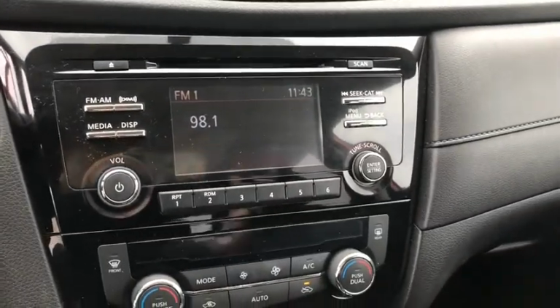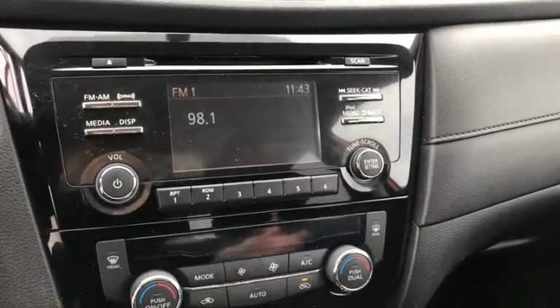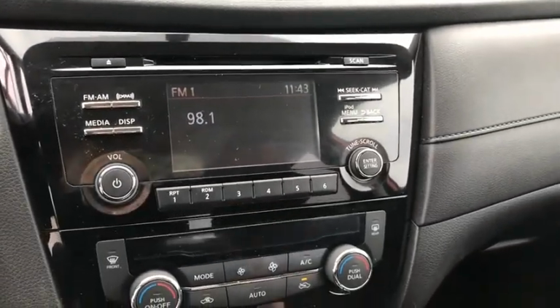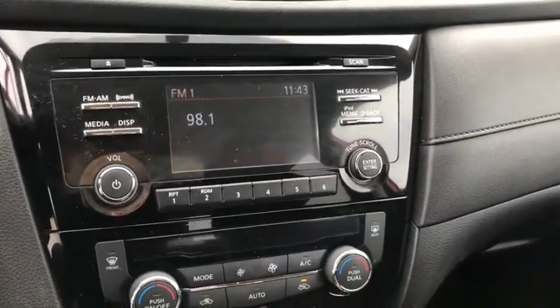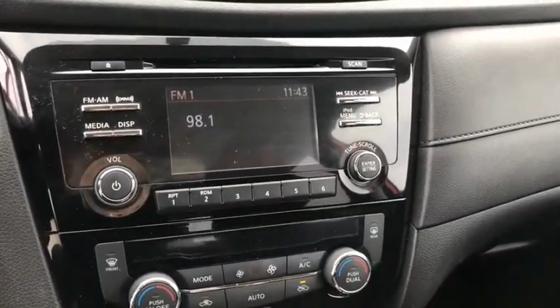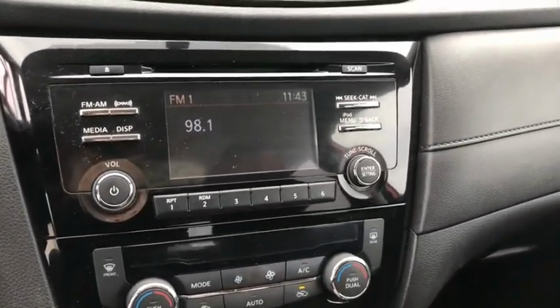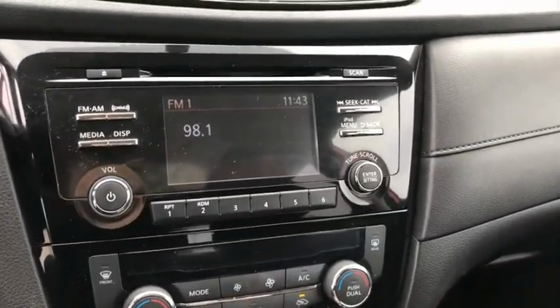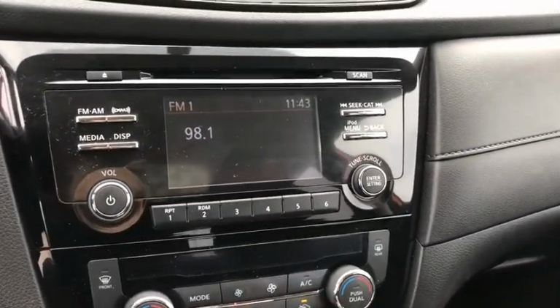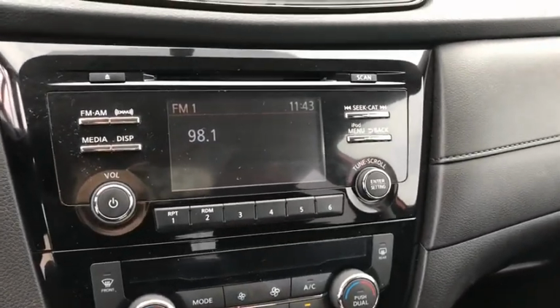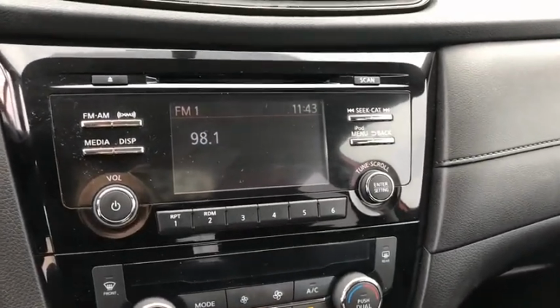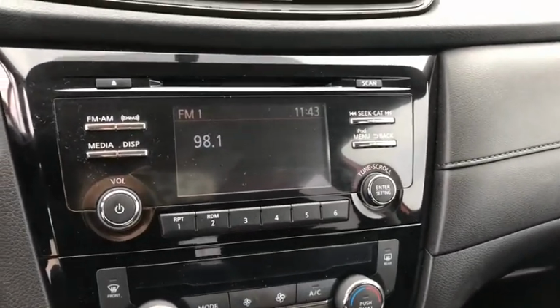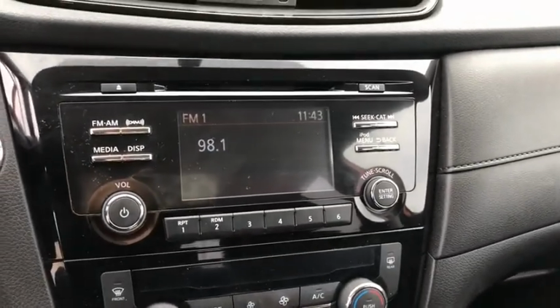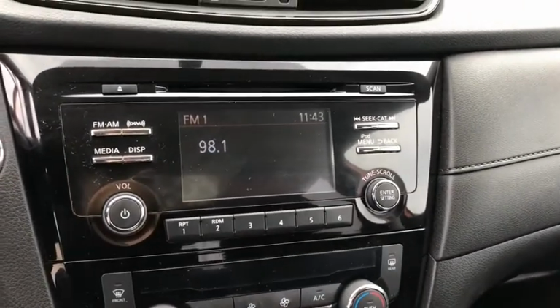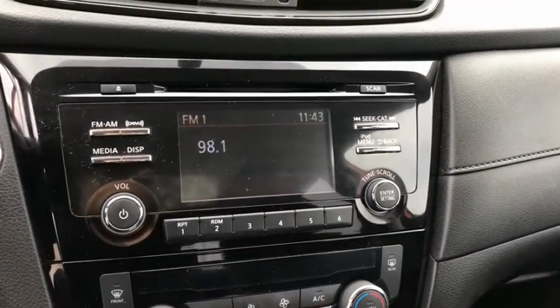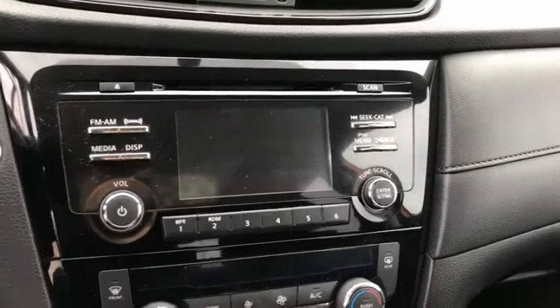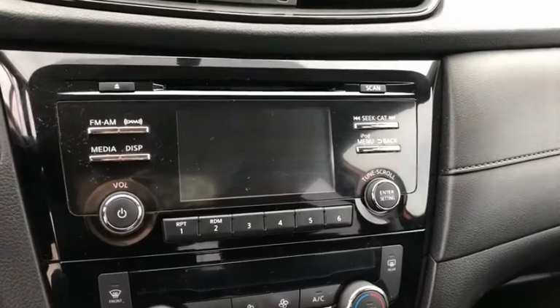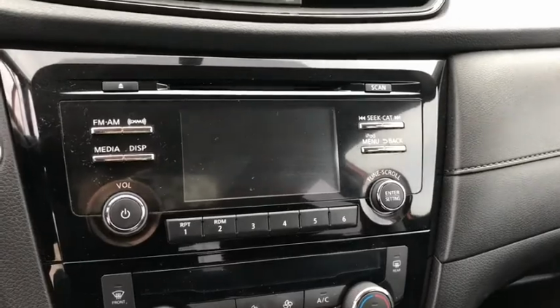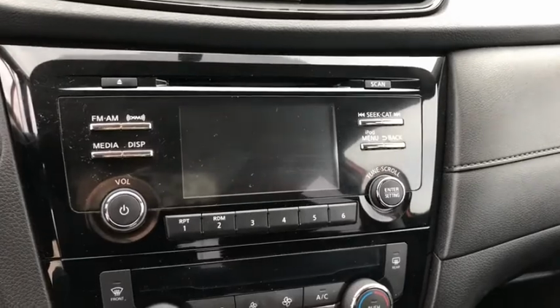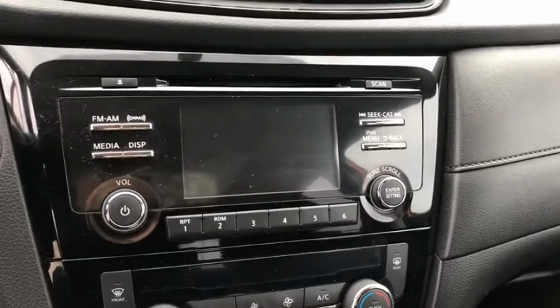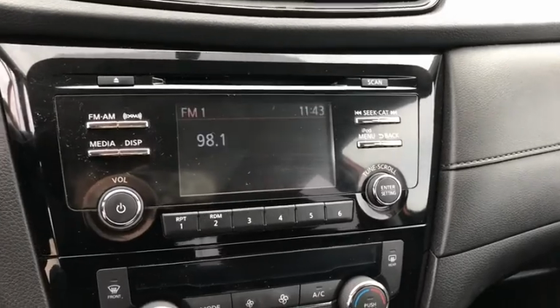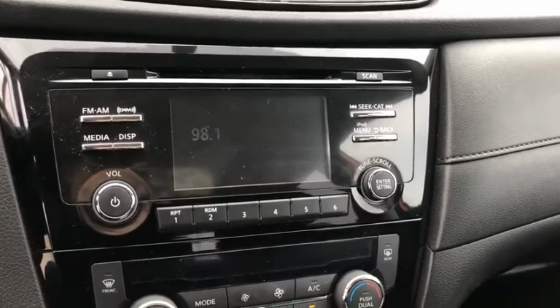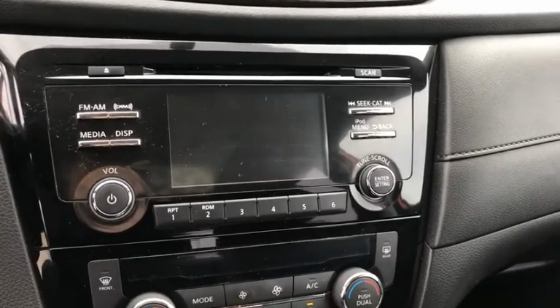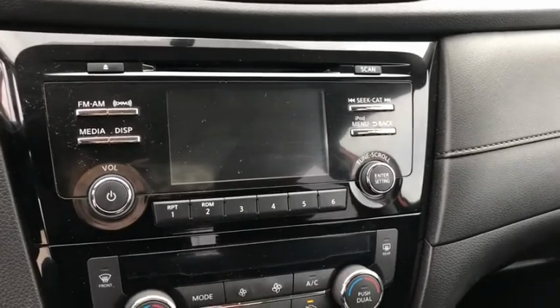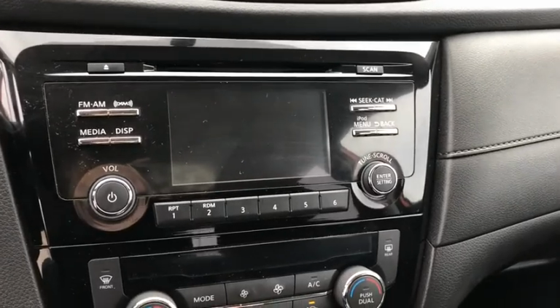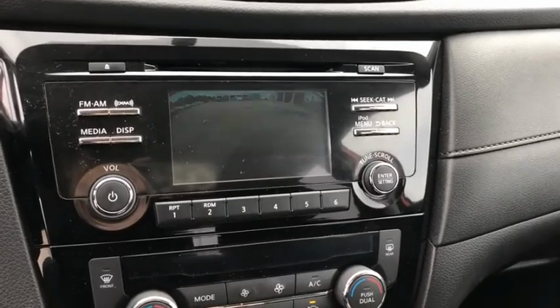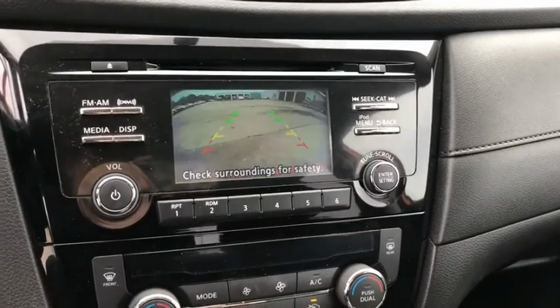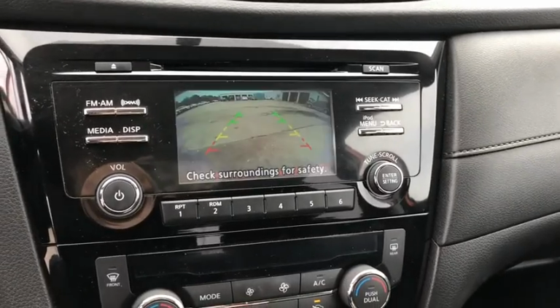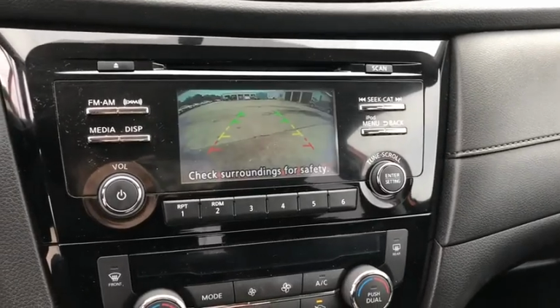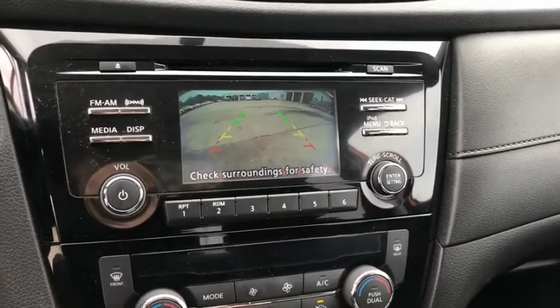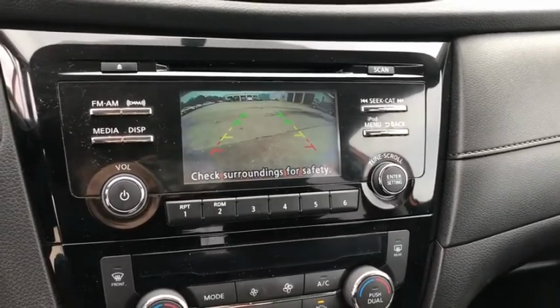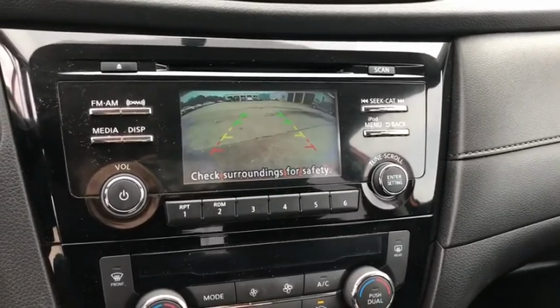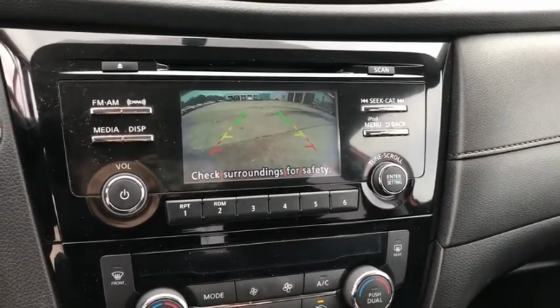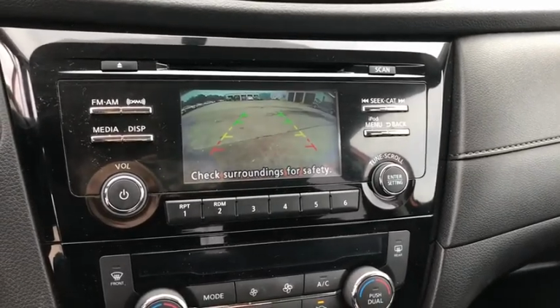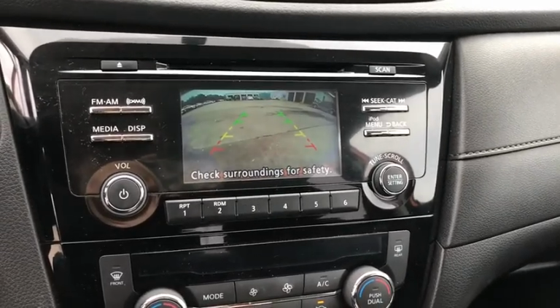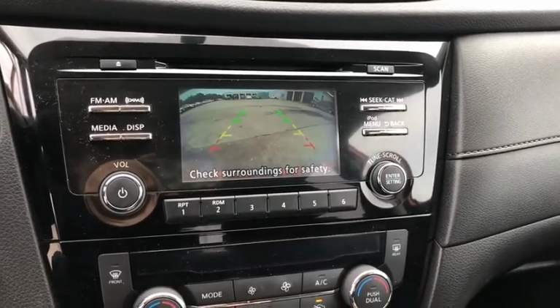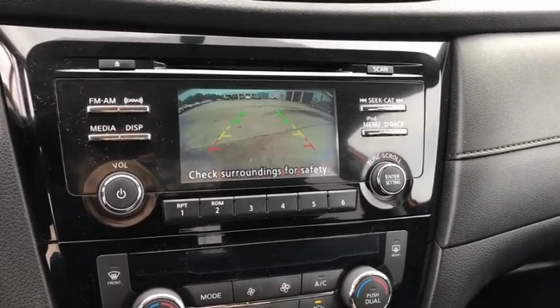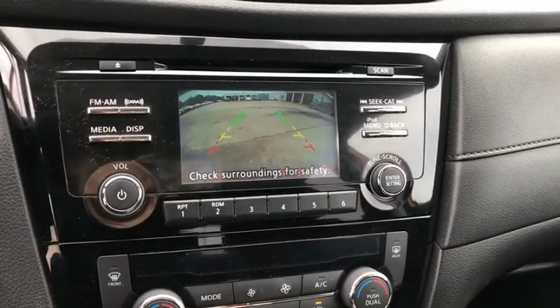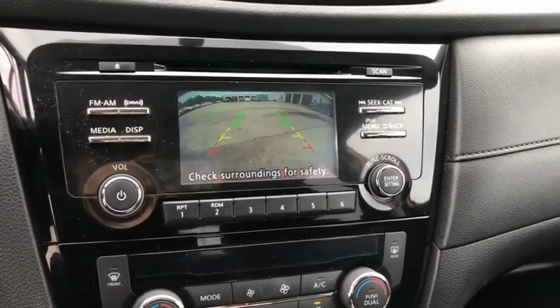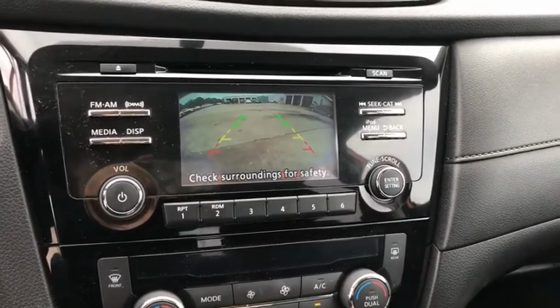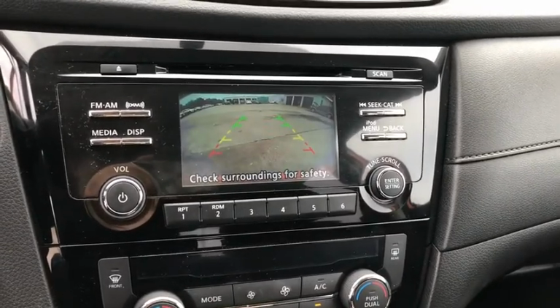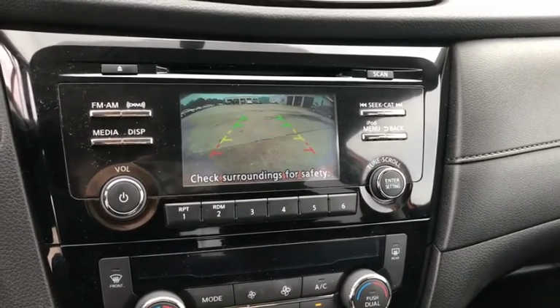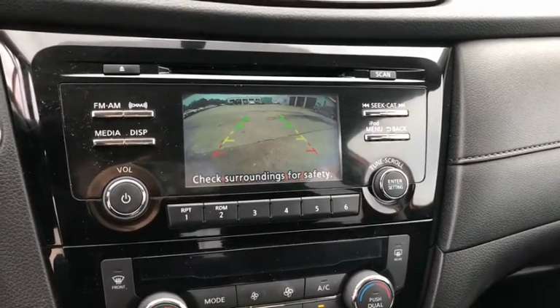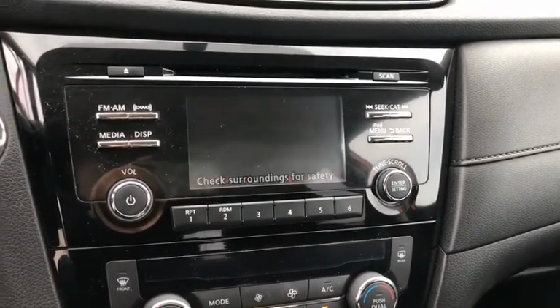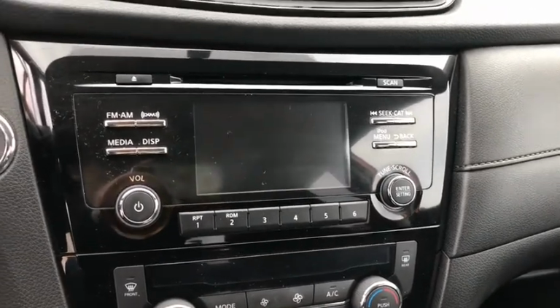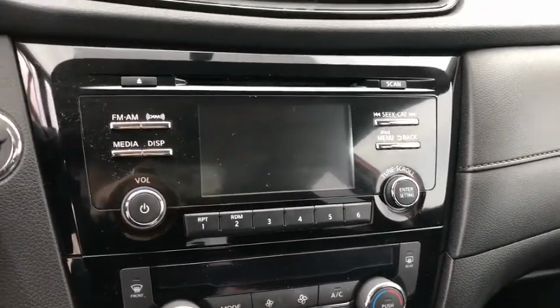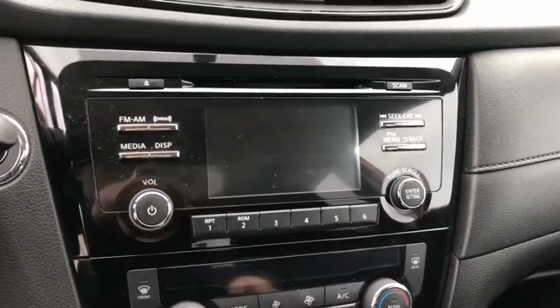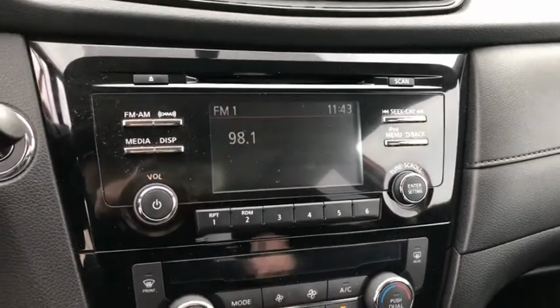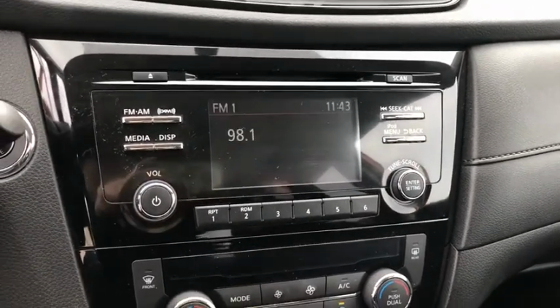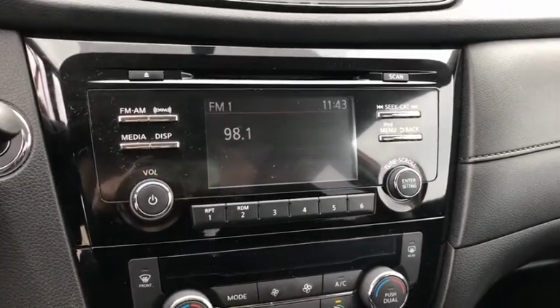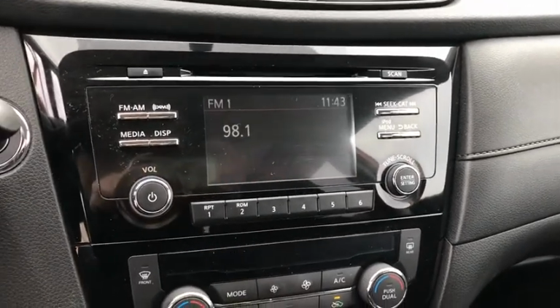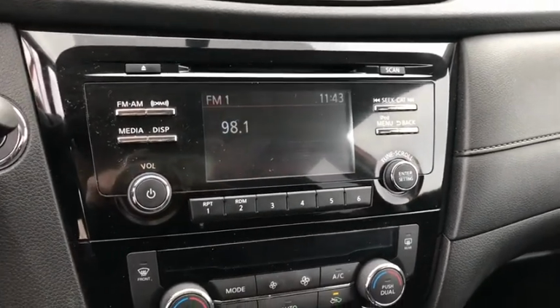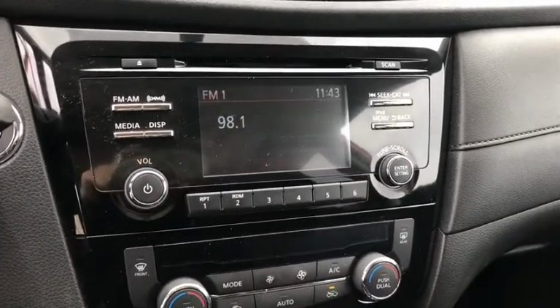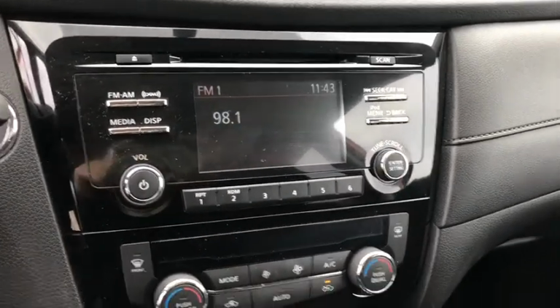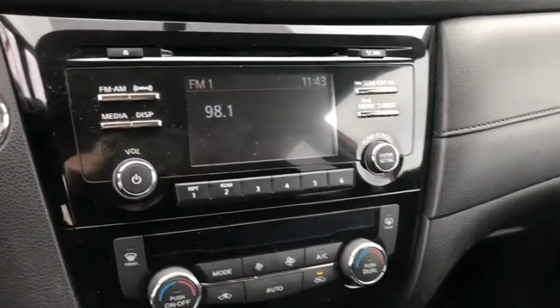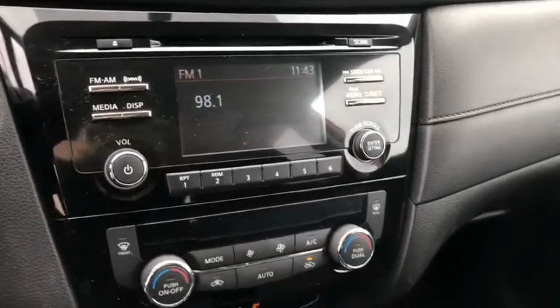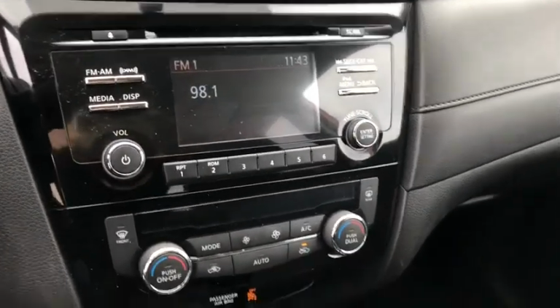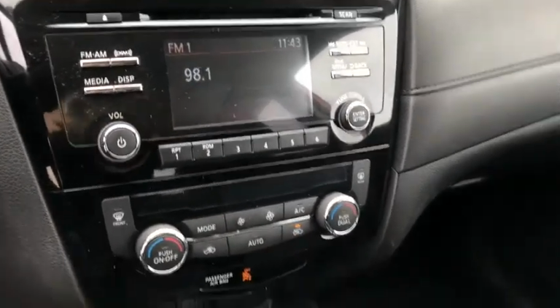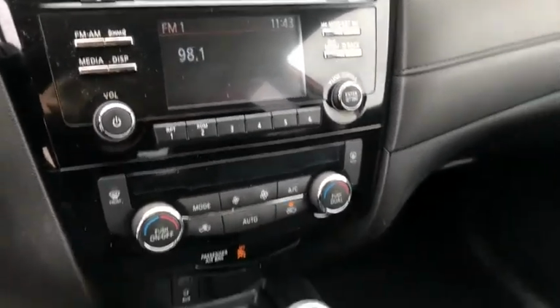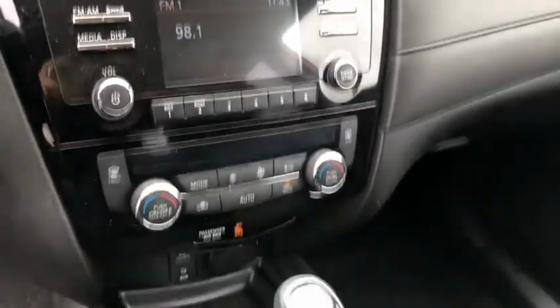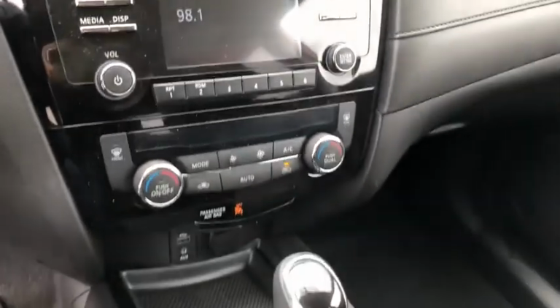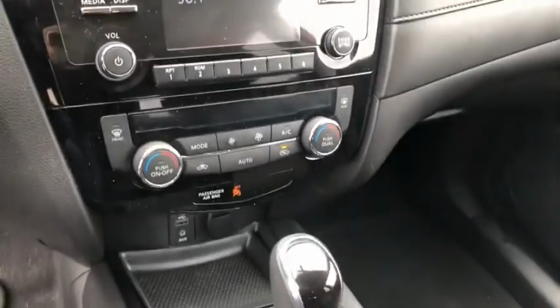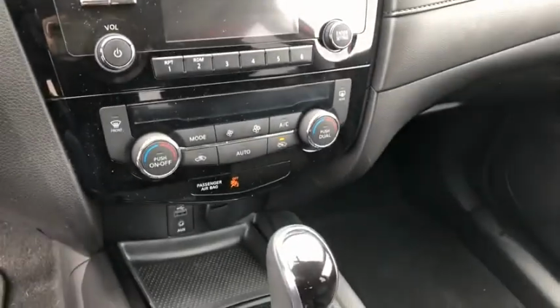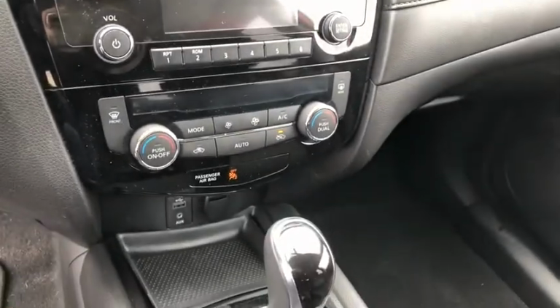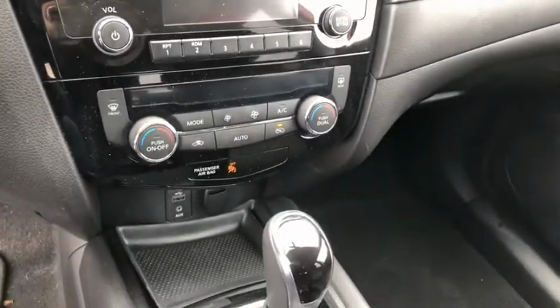Aluminum wheels, cruise control, rear defrost, AM-FM stereo radio, front-wheel drive, climate control.